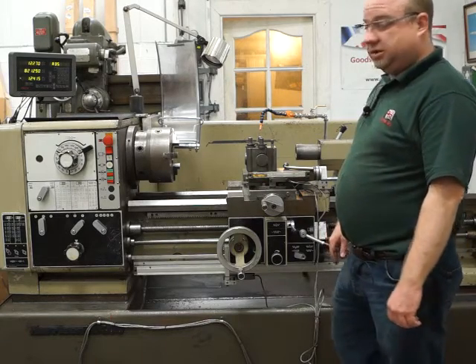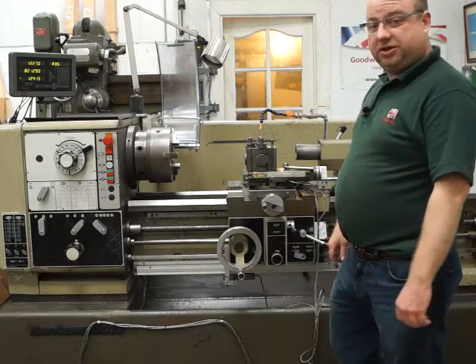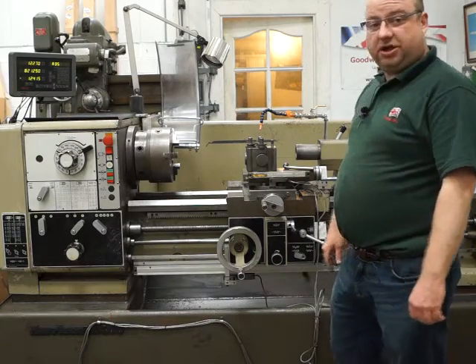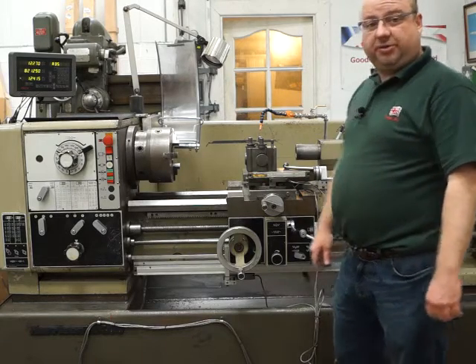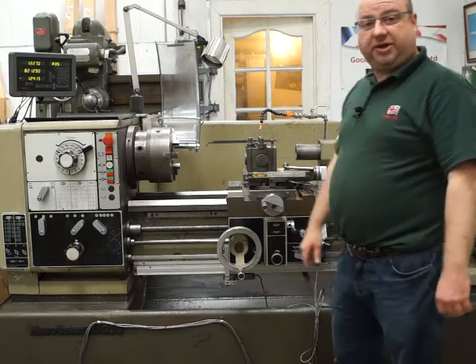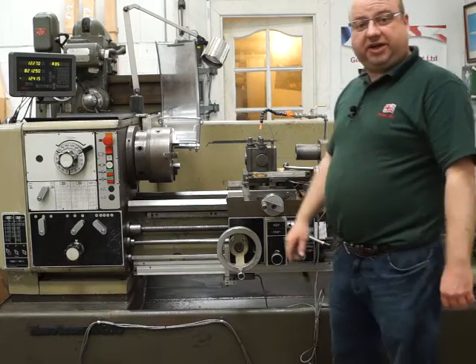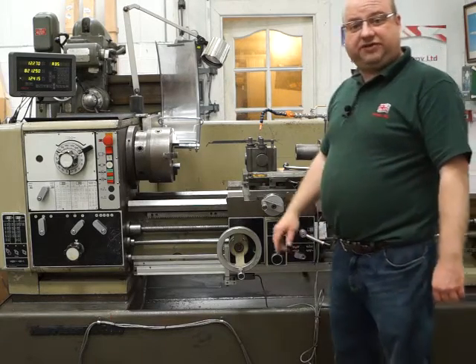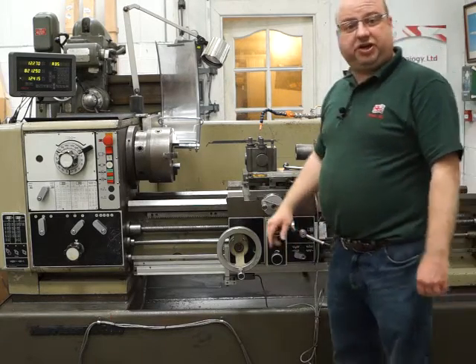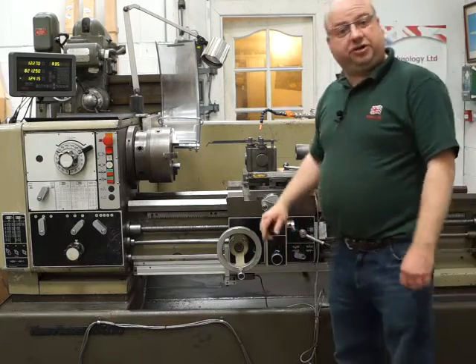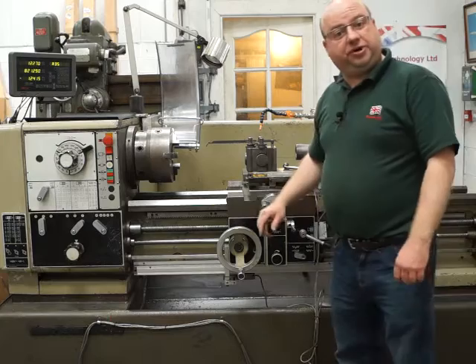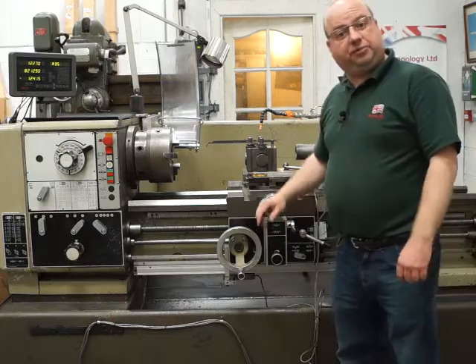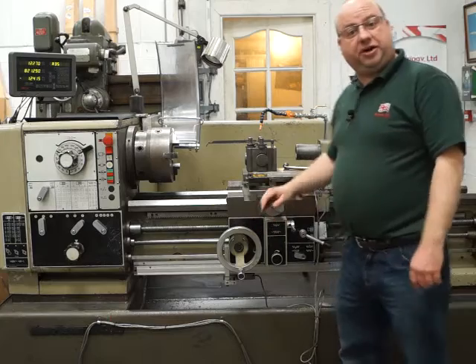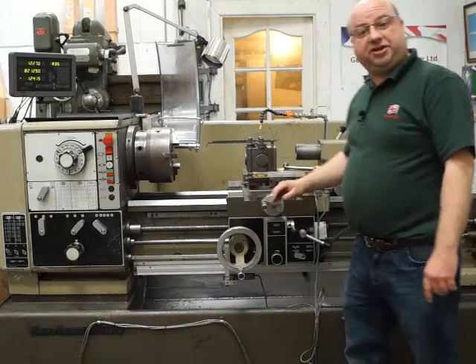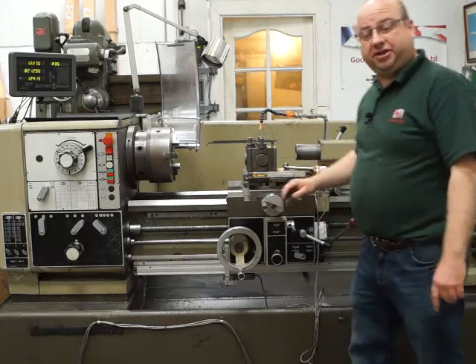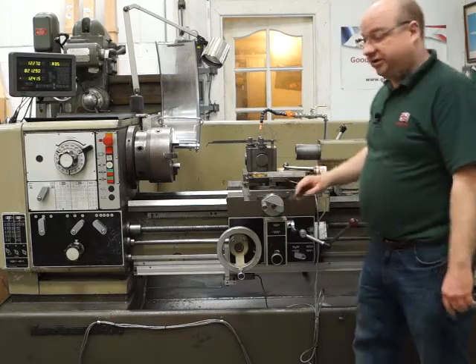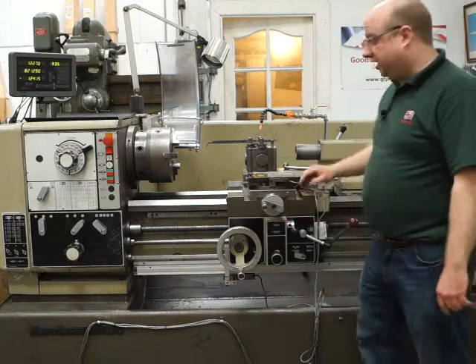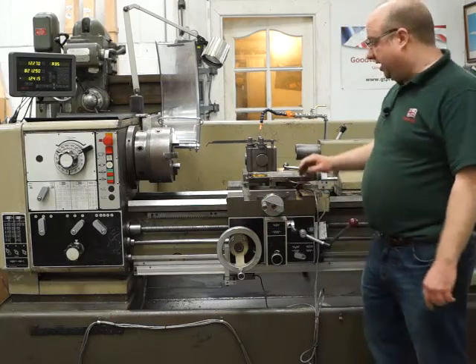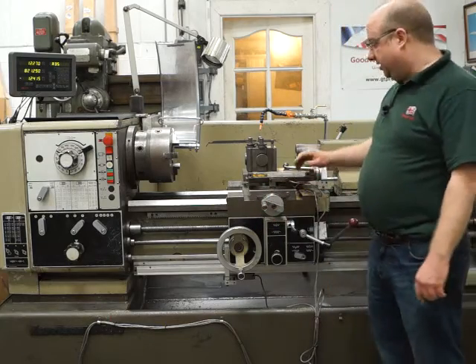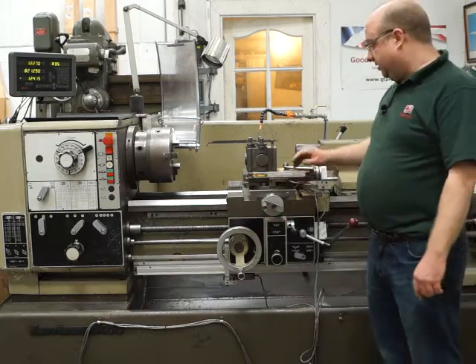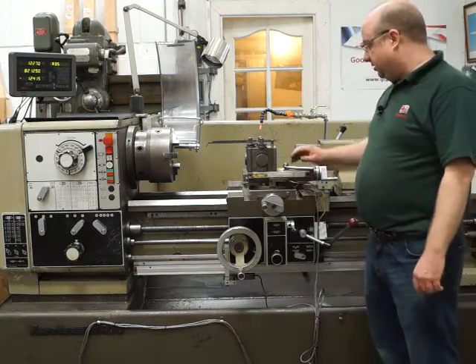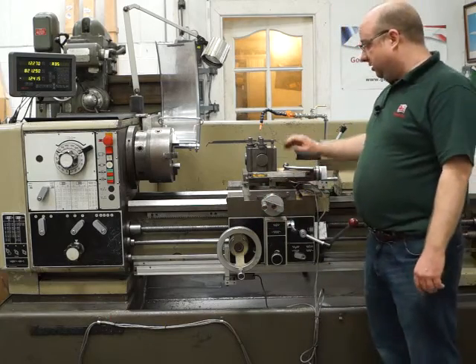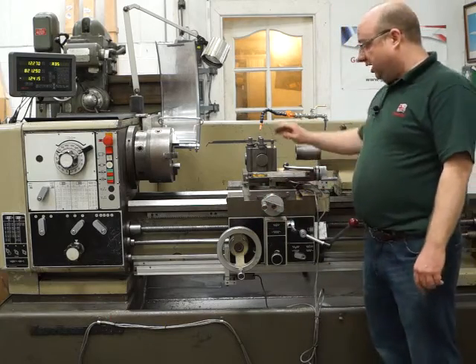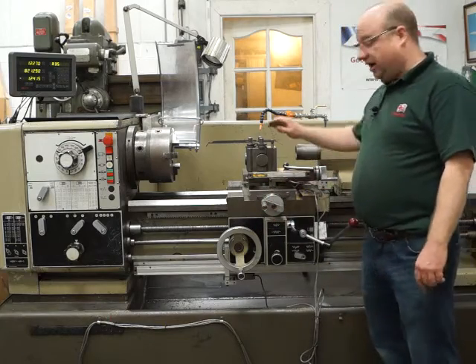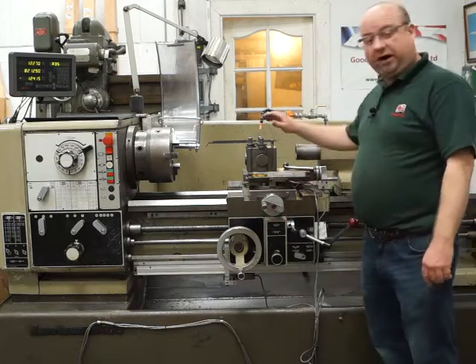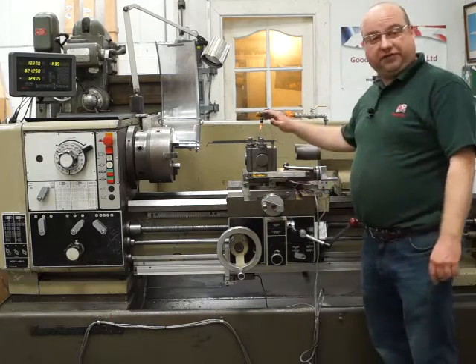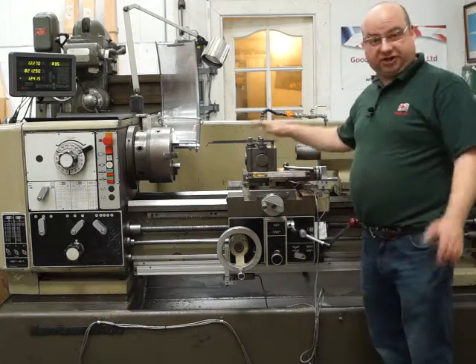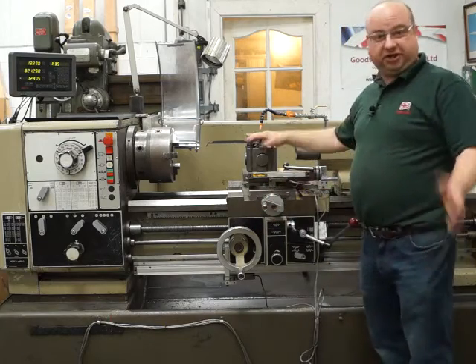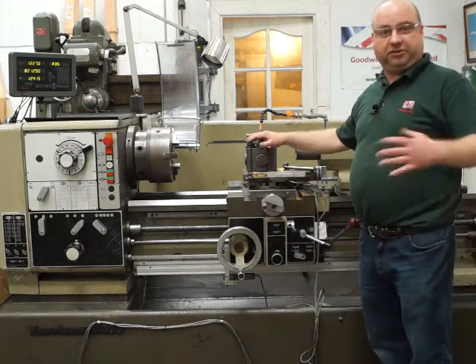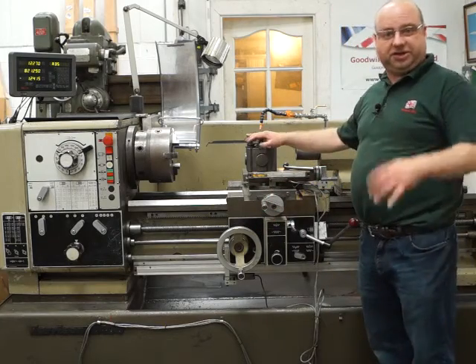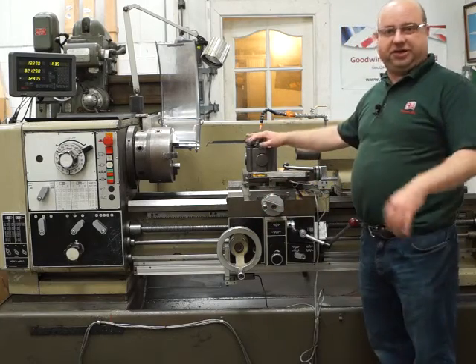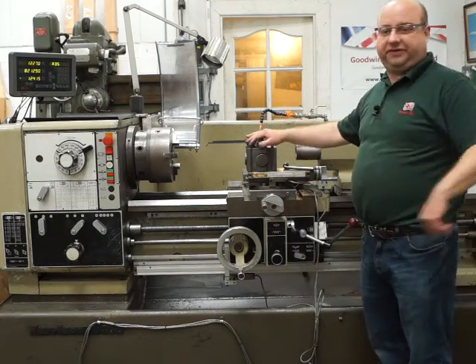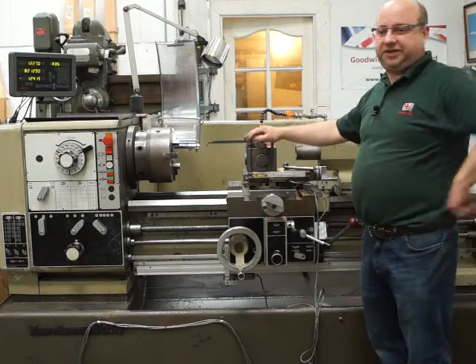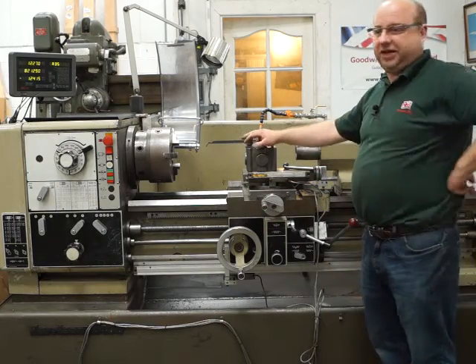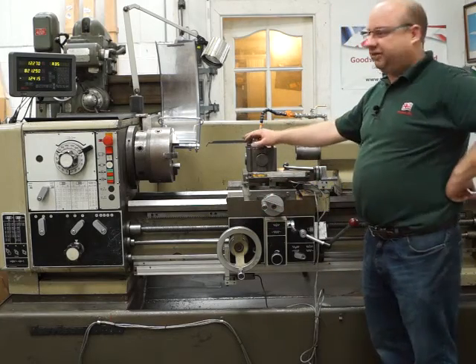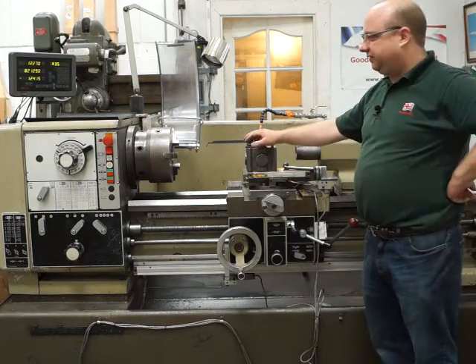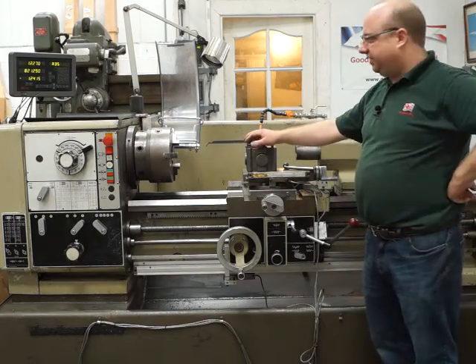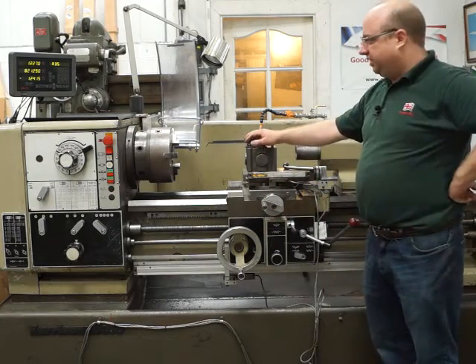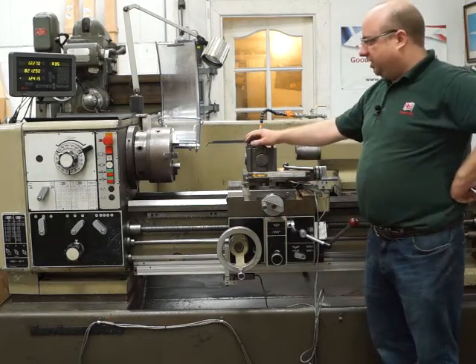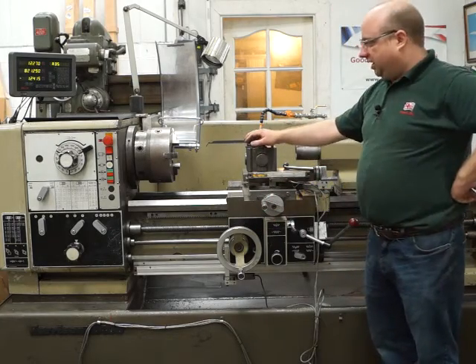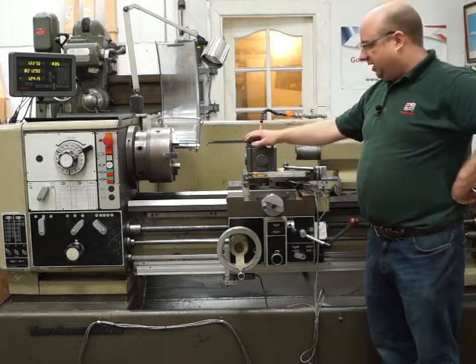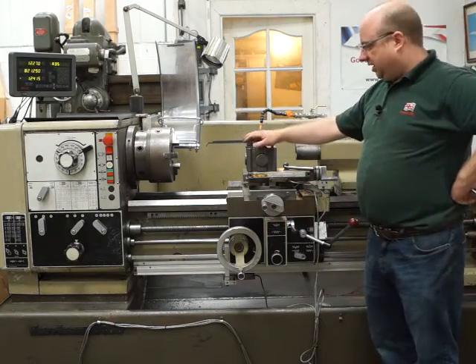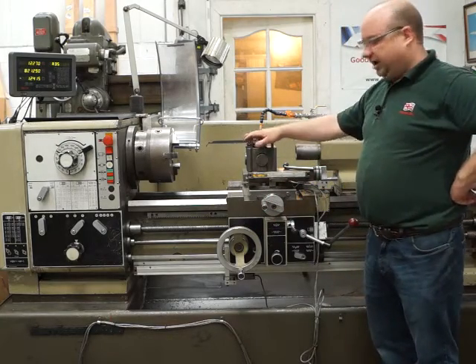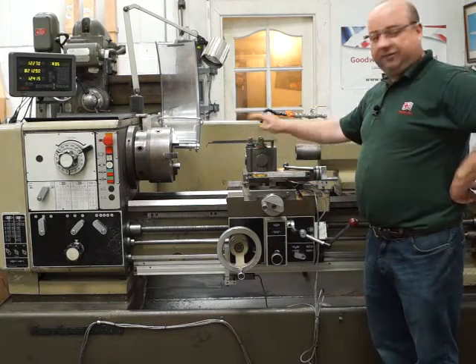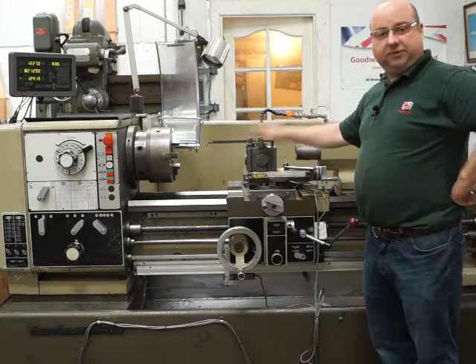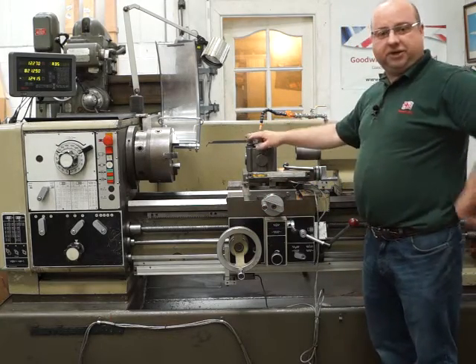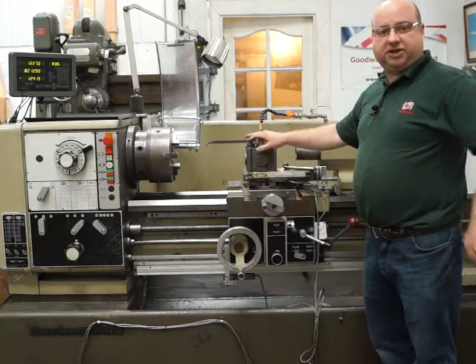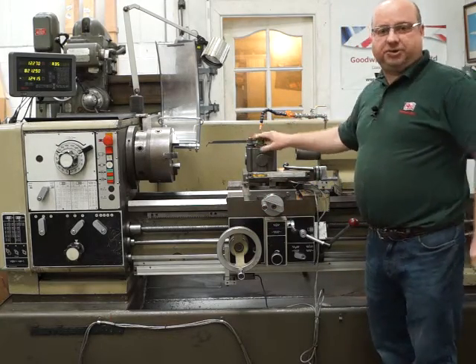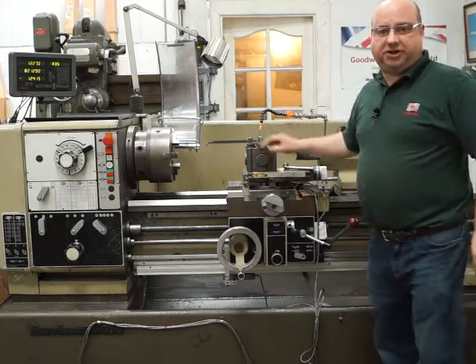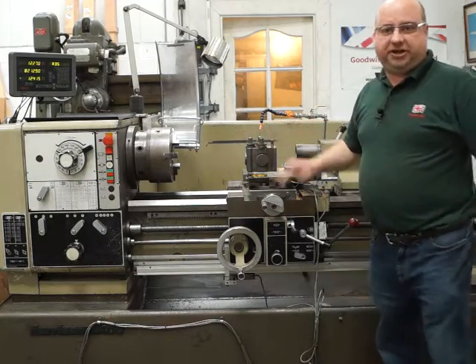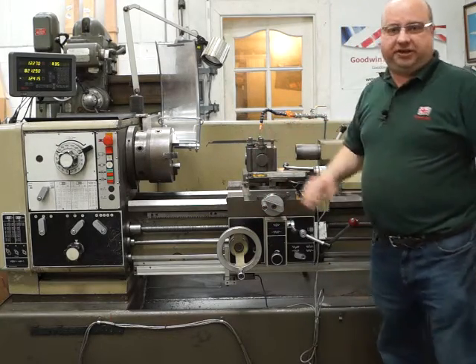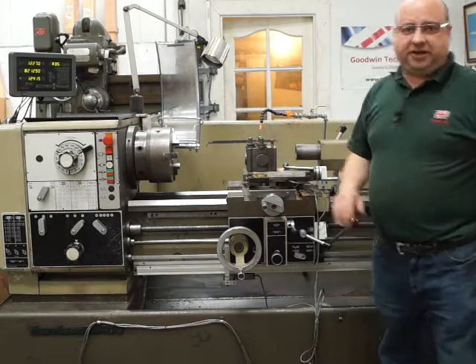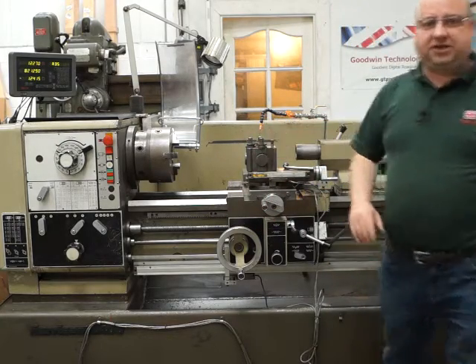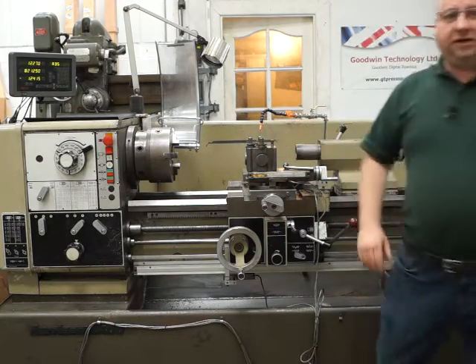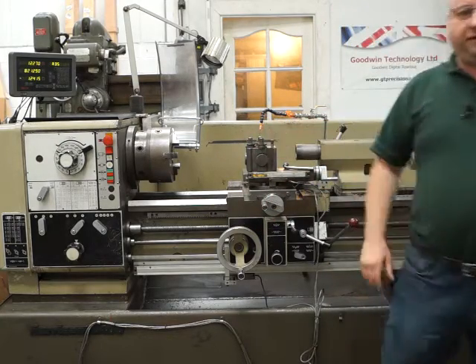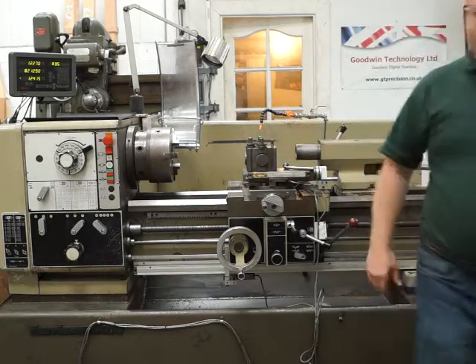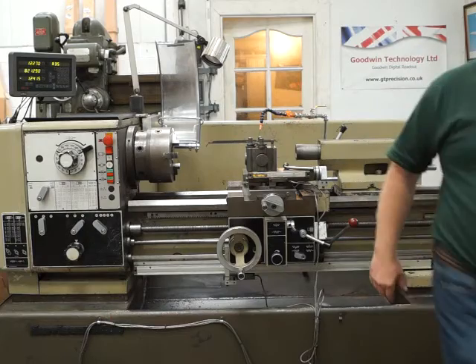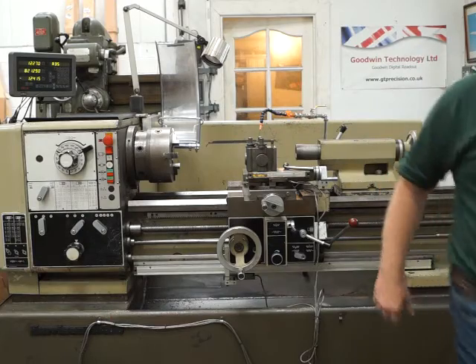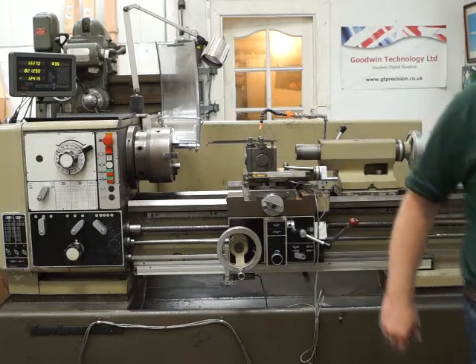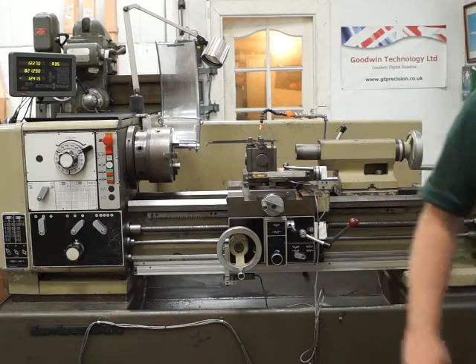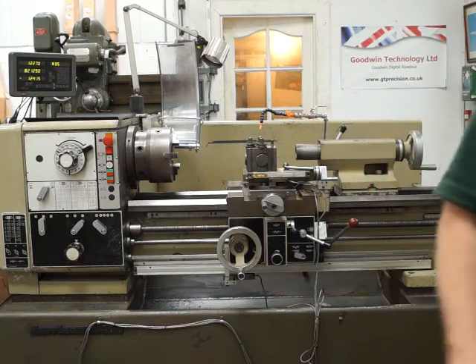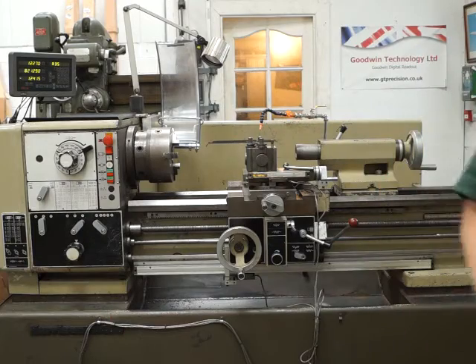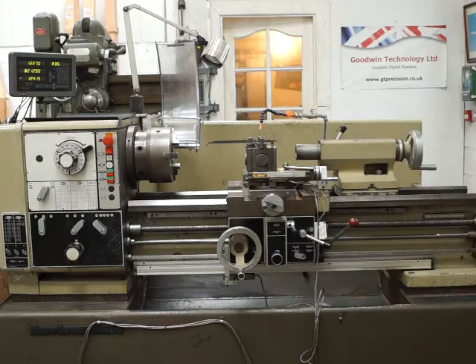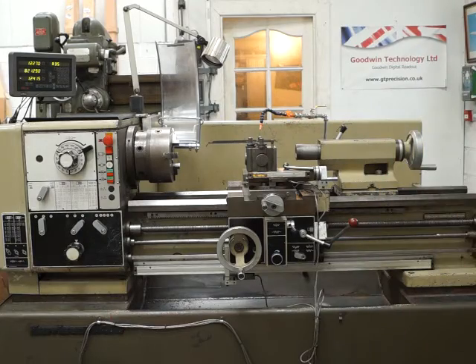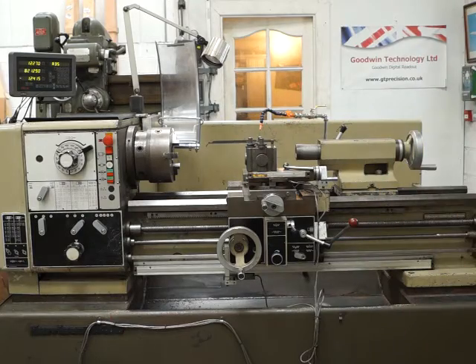I hope that gives you a good impression of the lathe. Obviously come and see it for yourself - it's a nice machine. Thanks a lot for watching, bye.